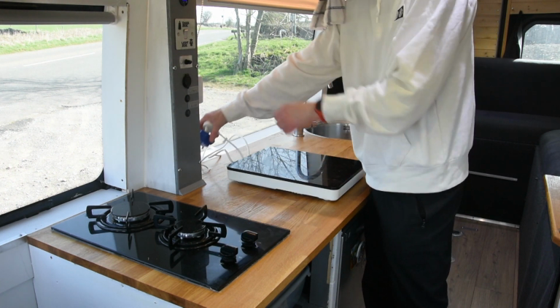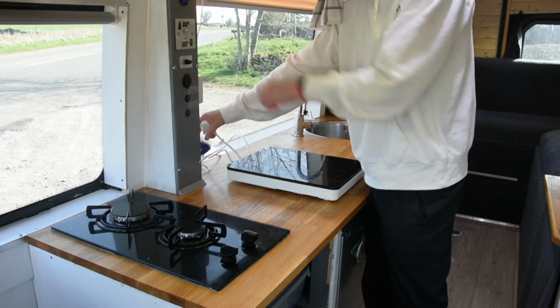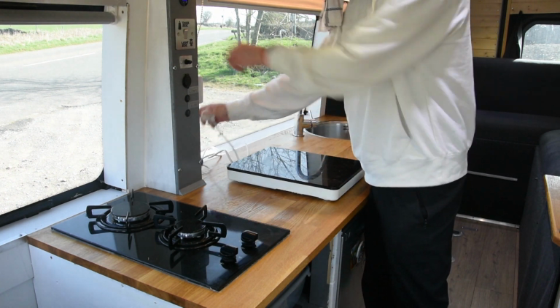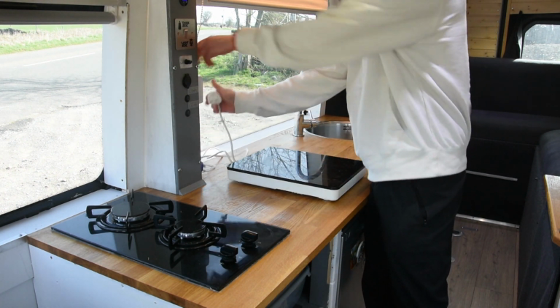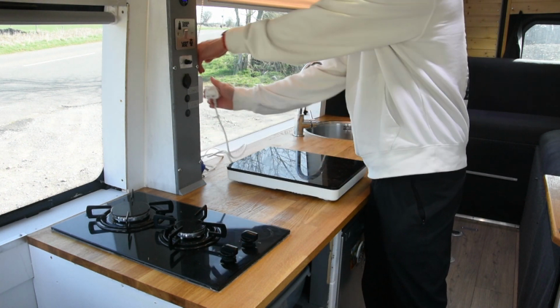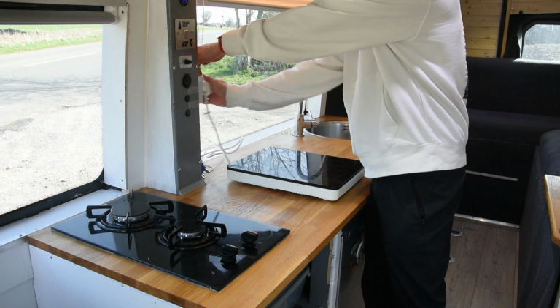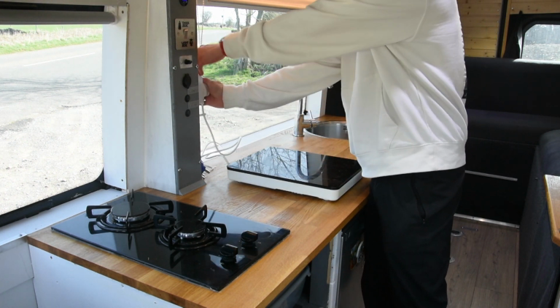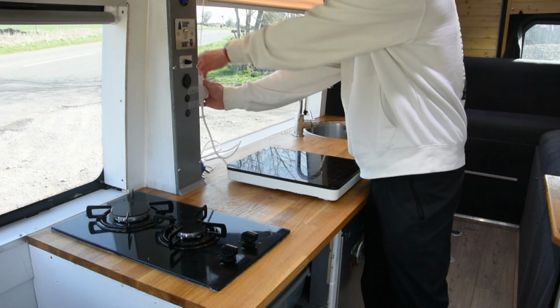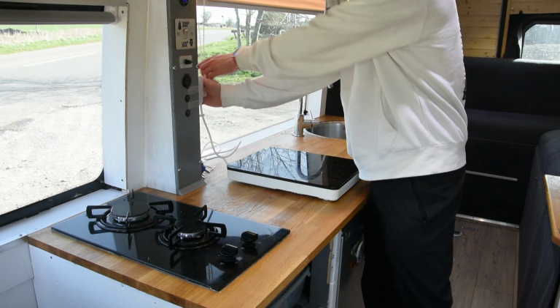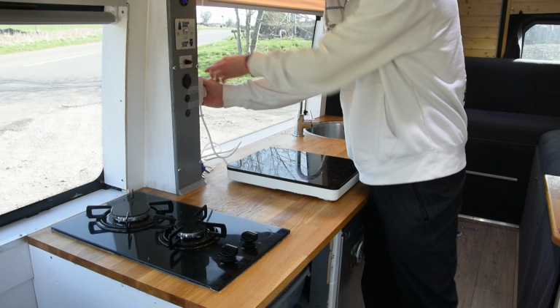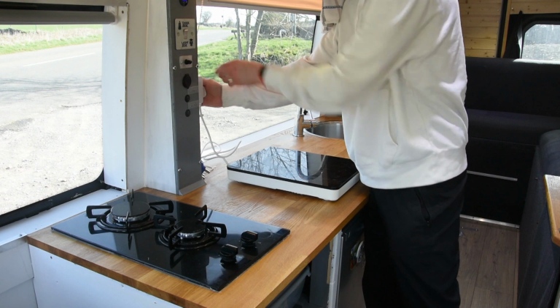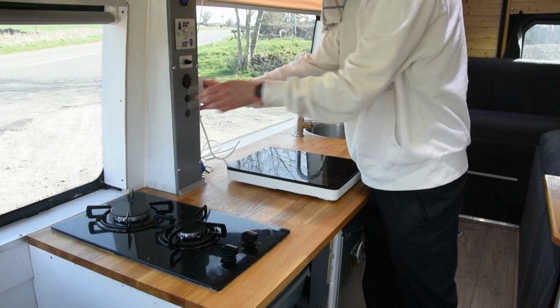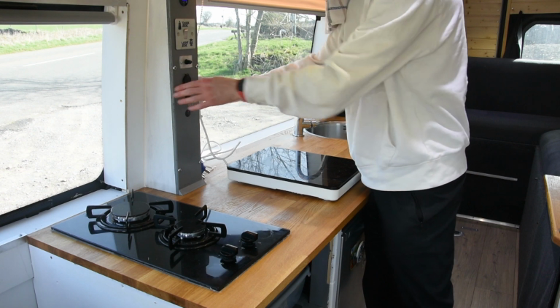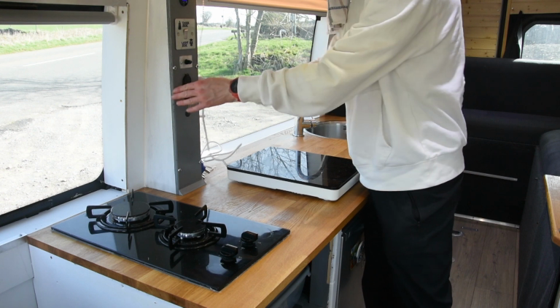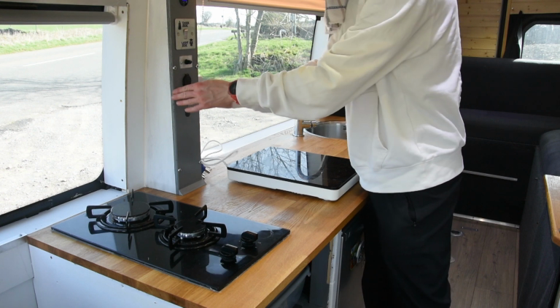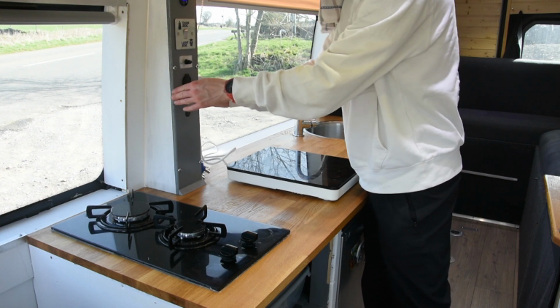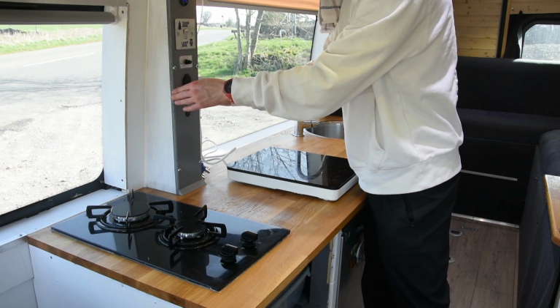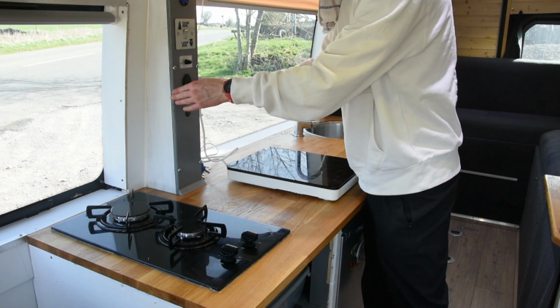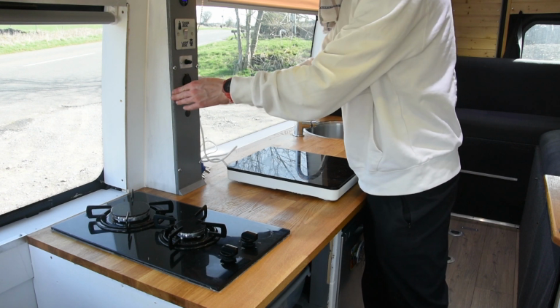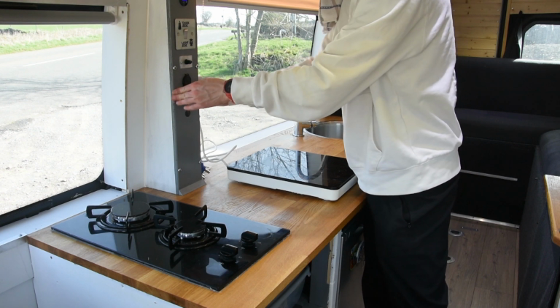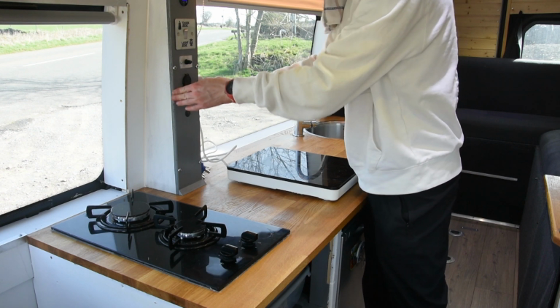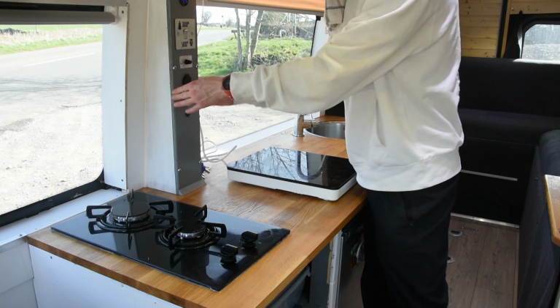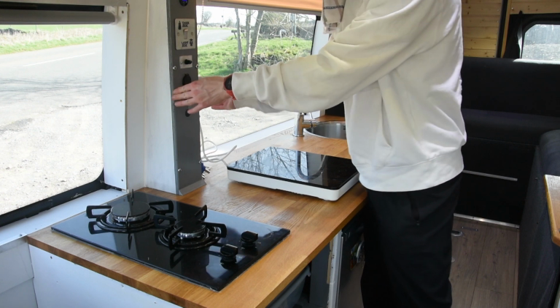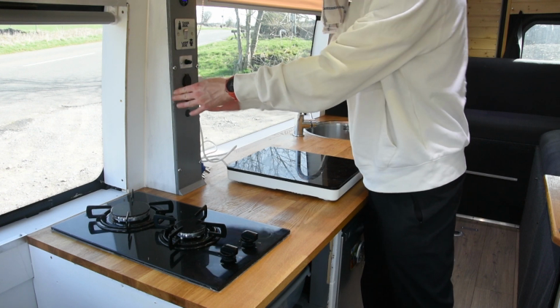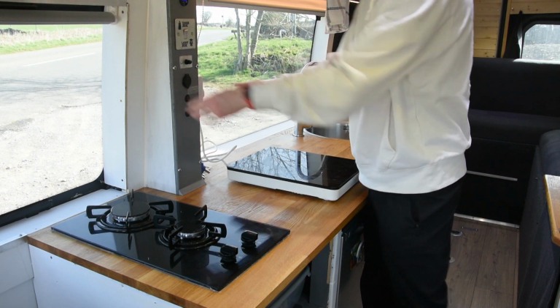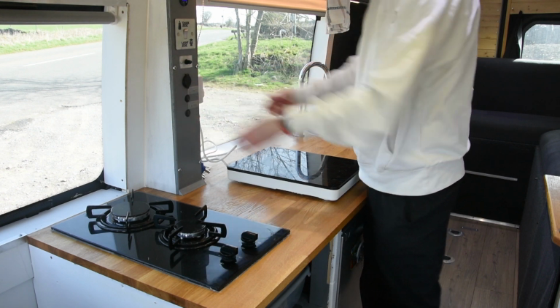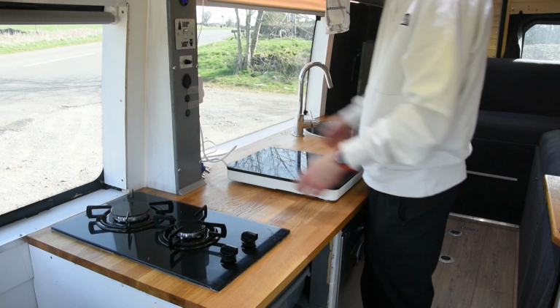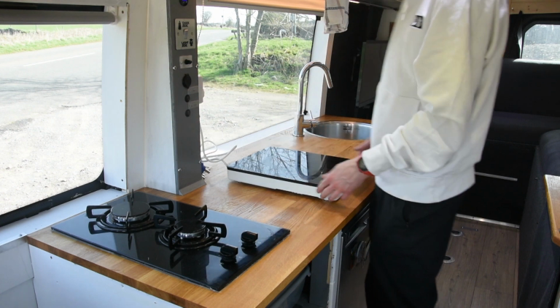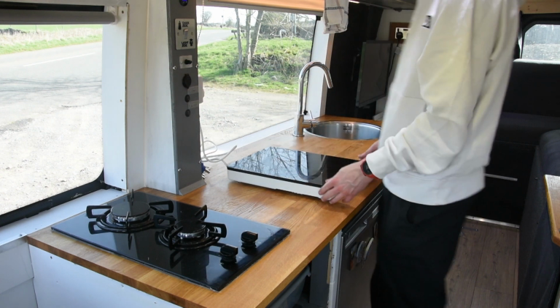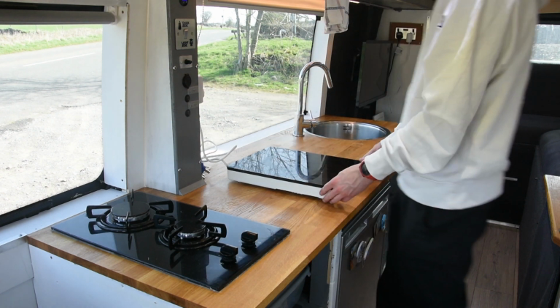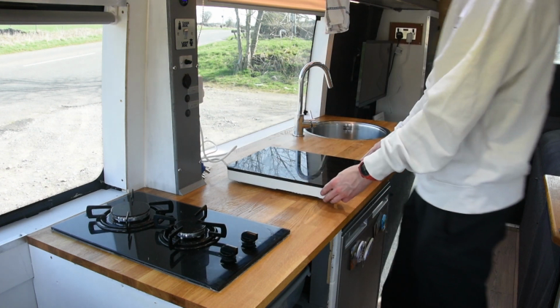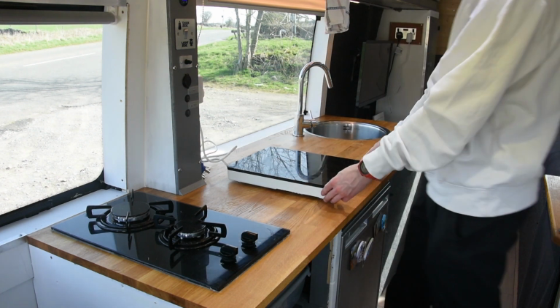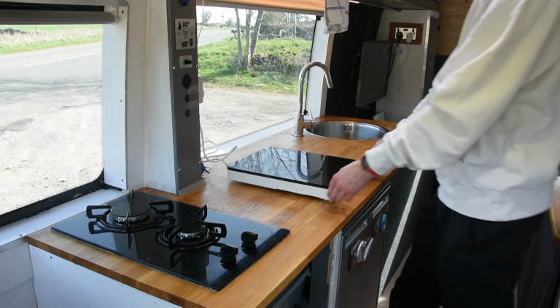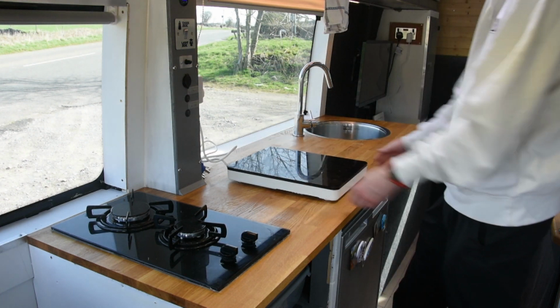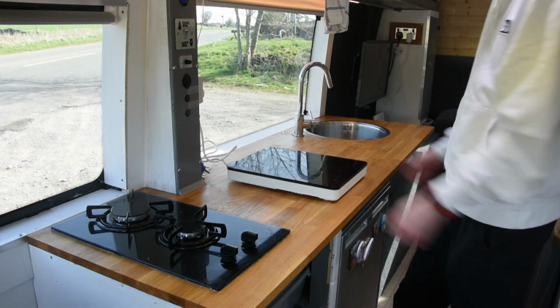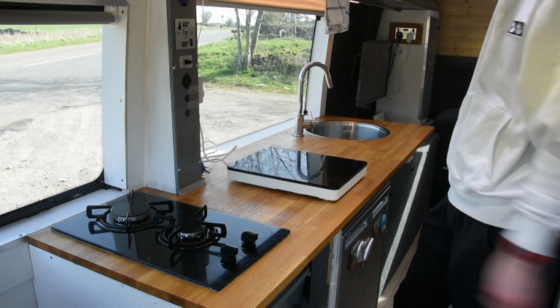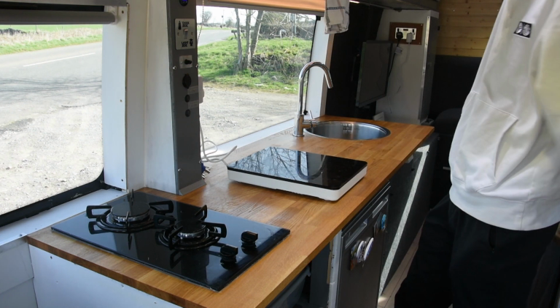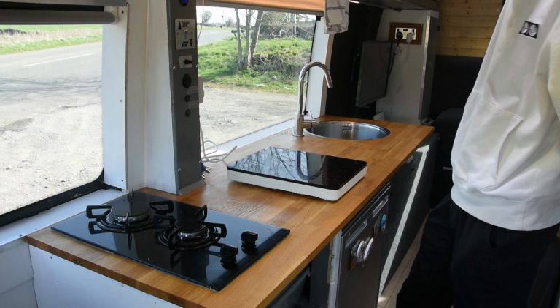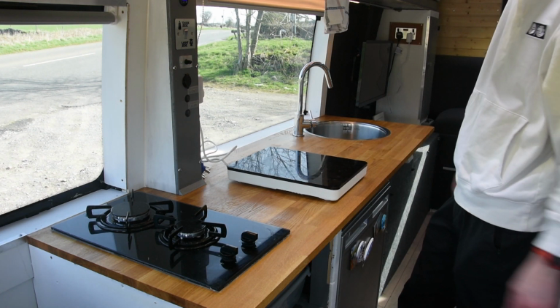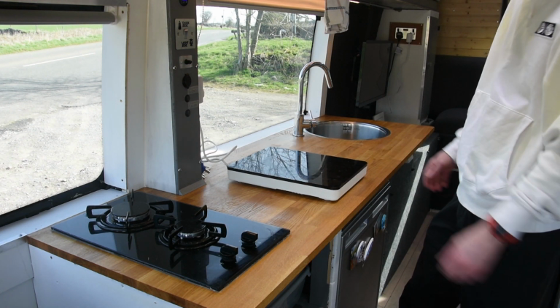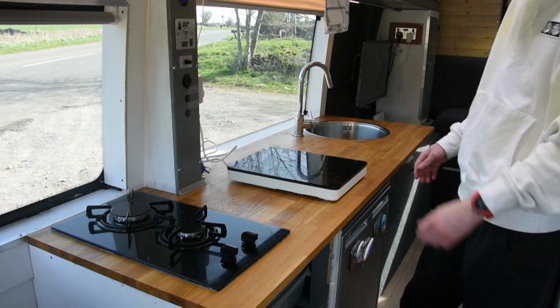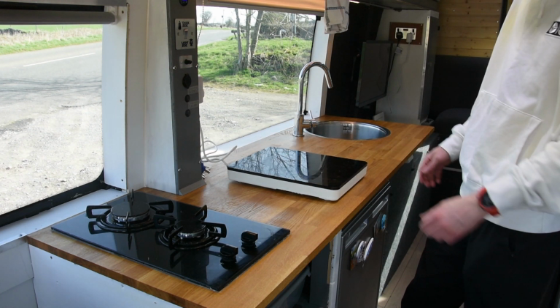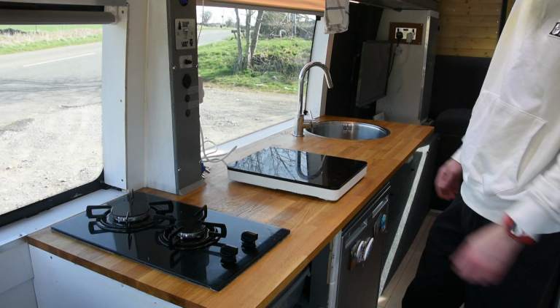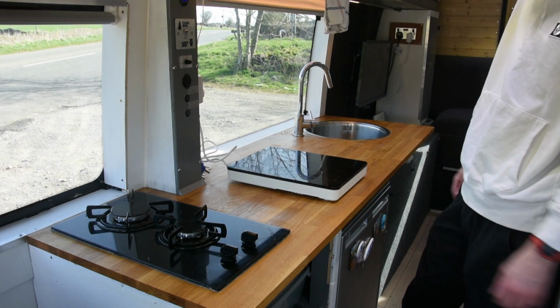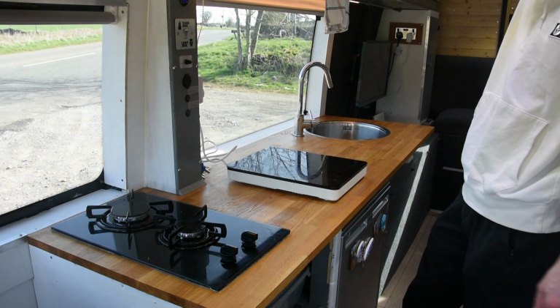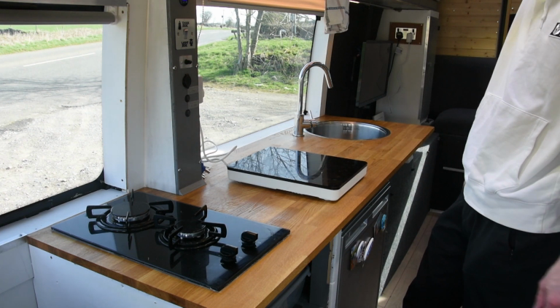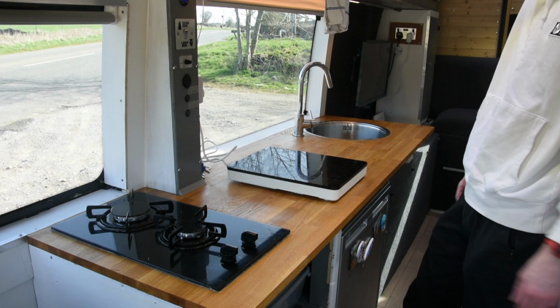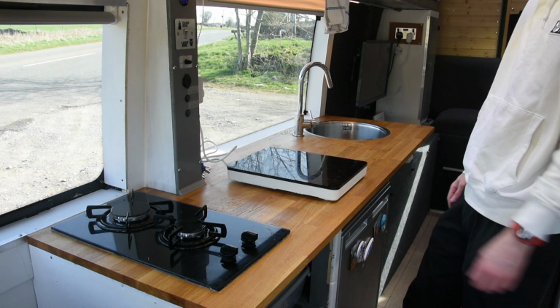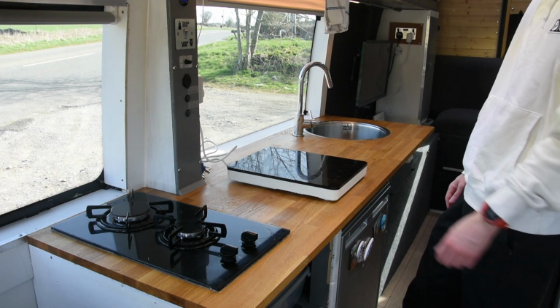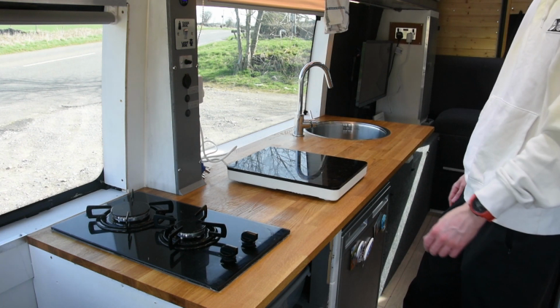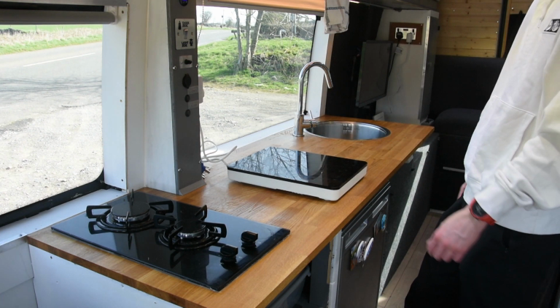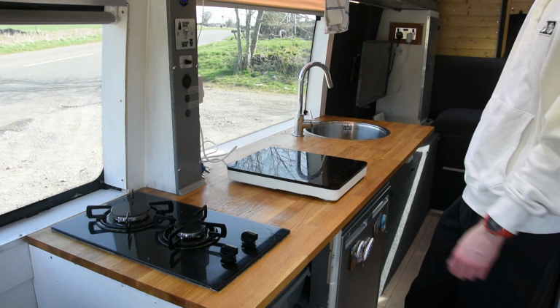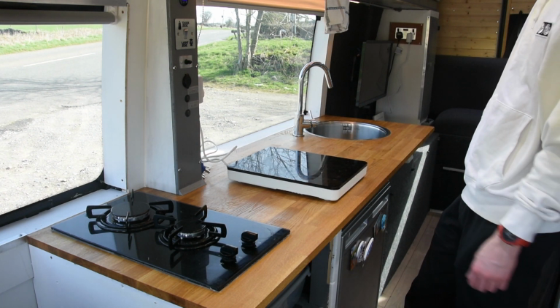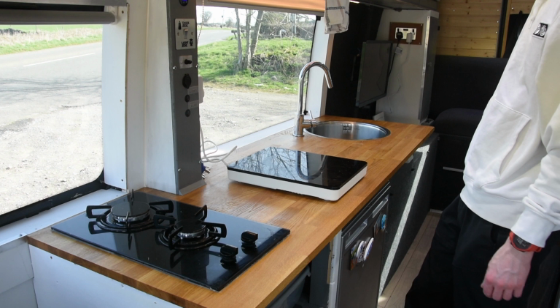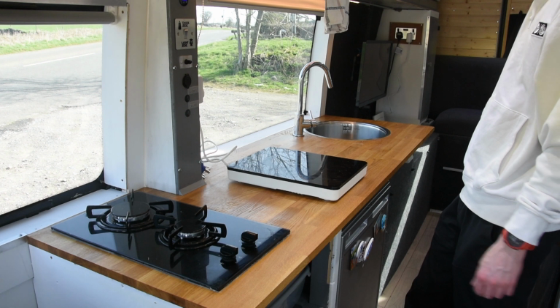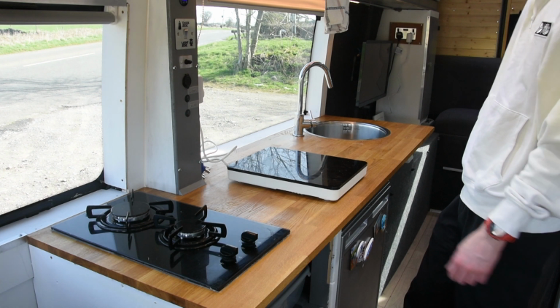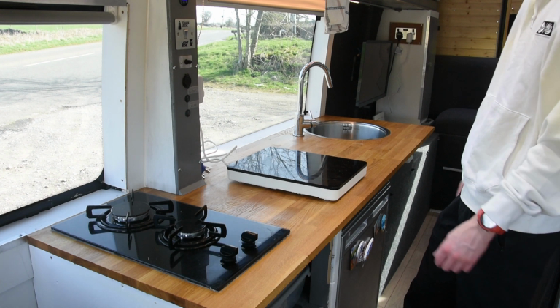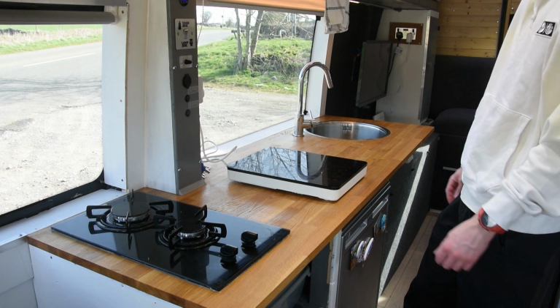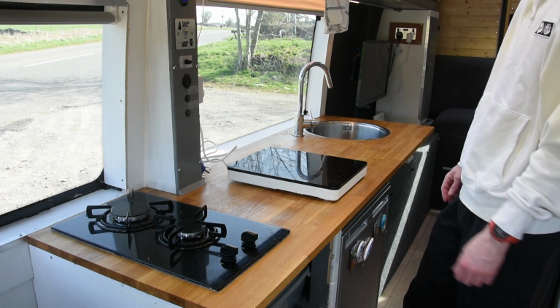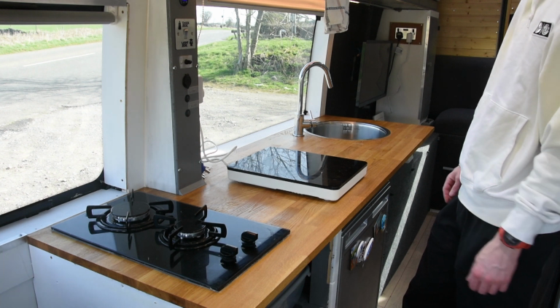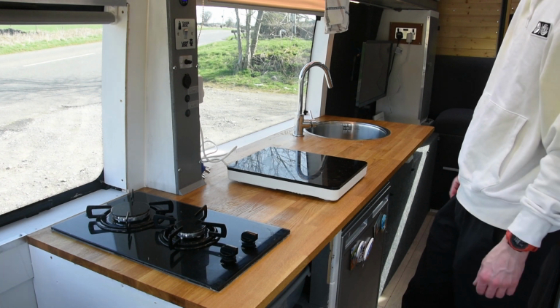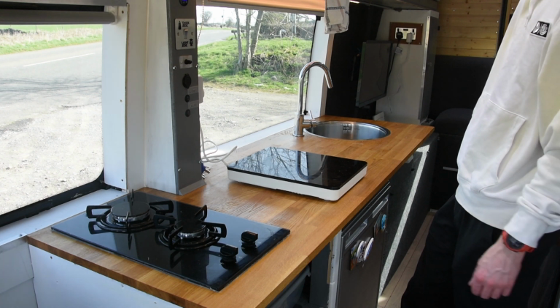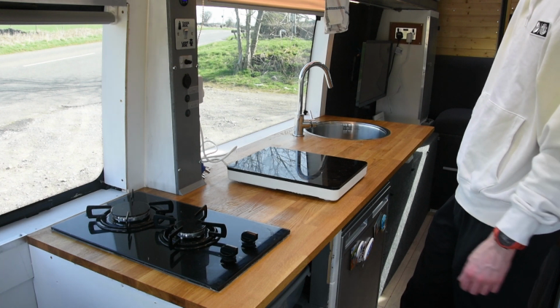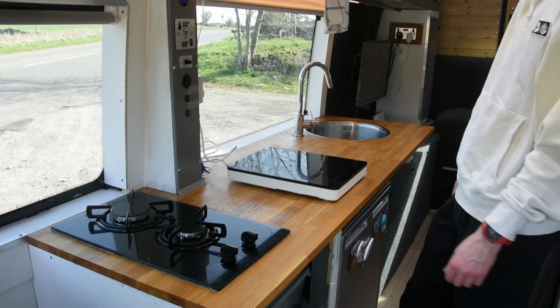It just plugs straight in and if I'm honest it's been an absolute godsend for when we have got electrical hookup.